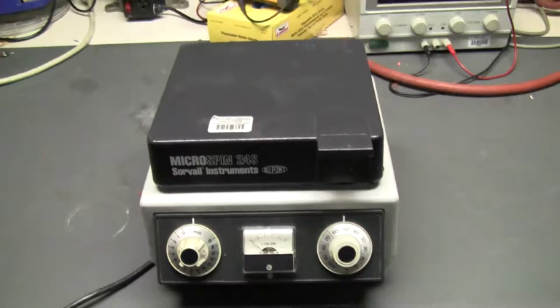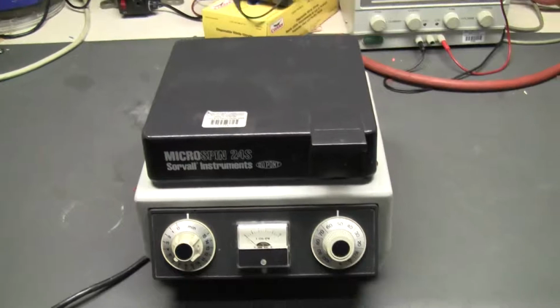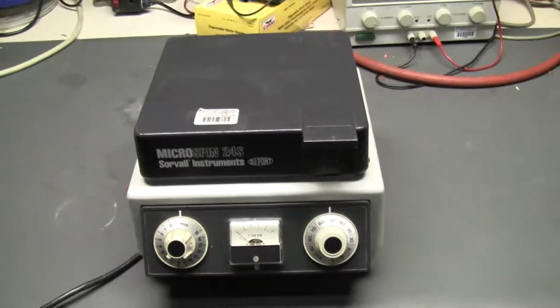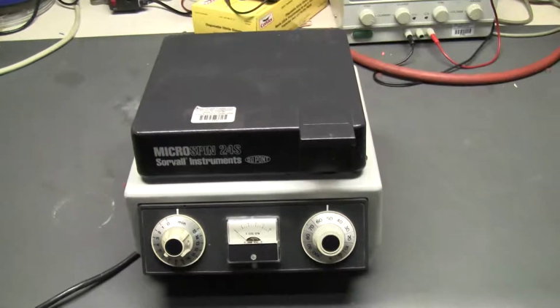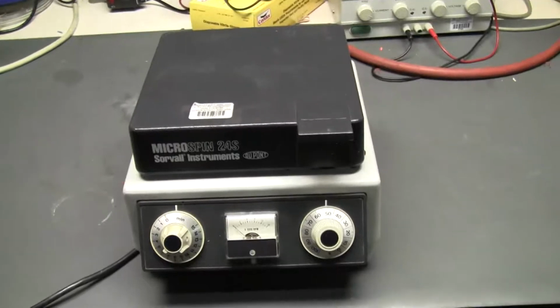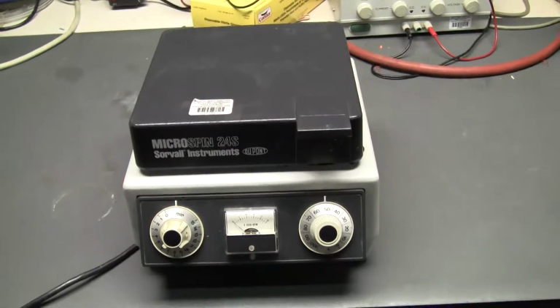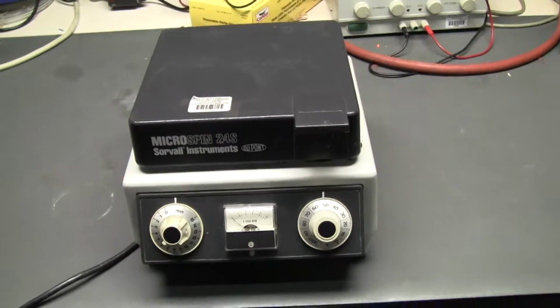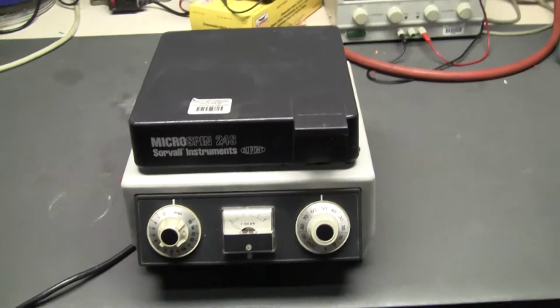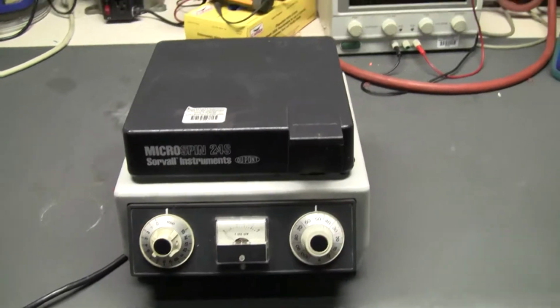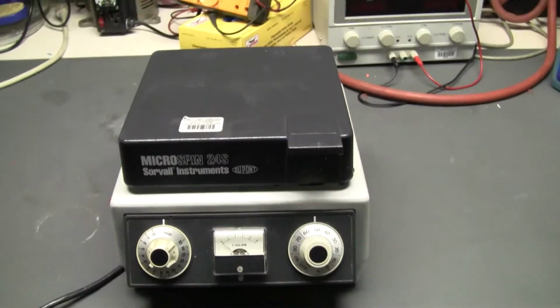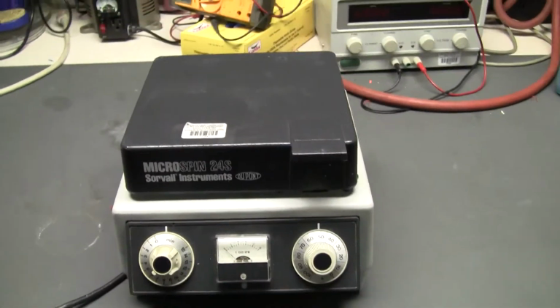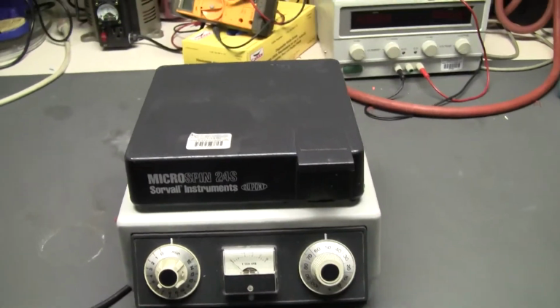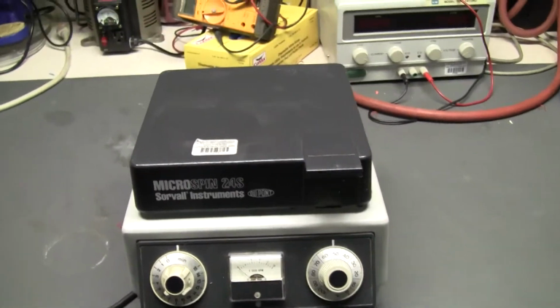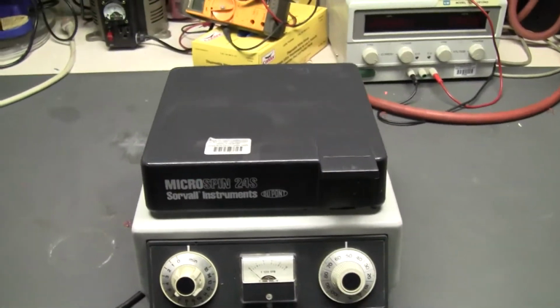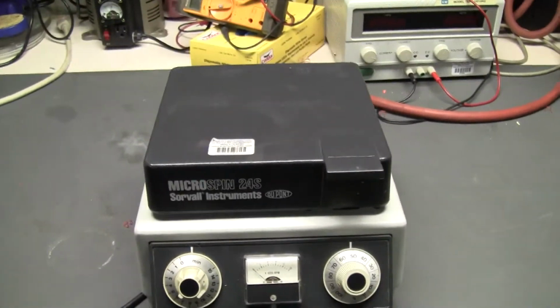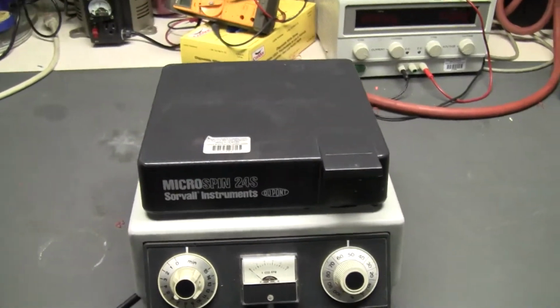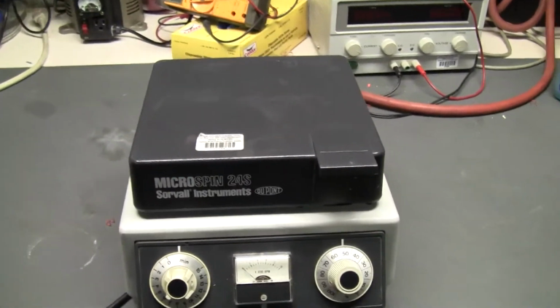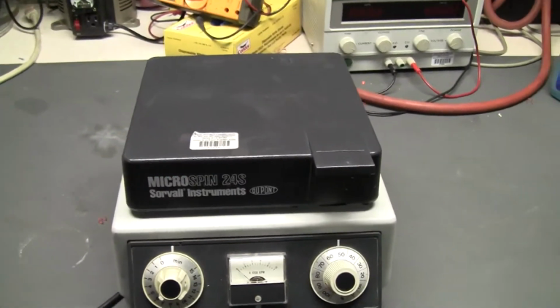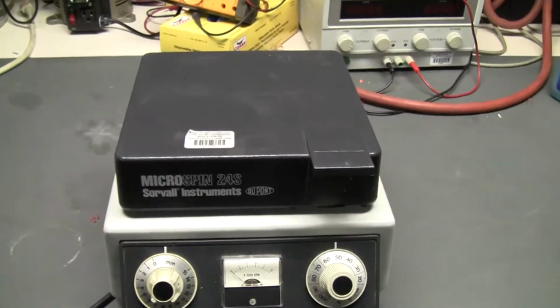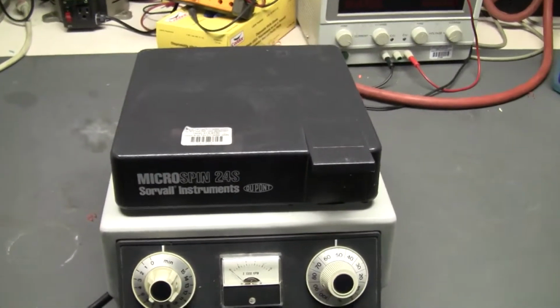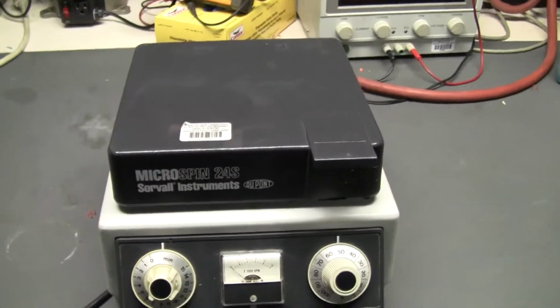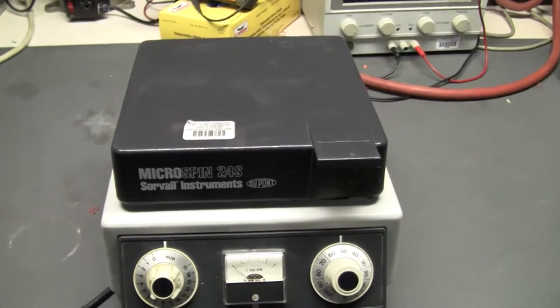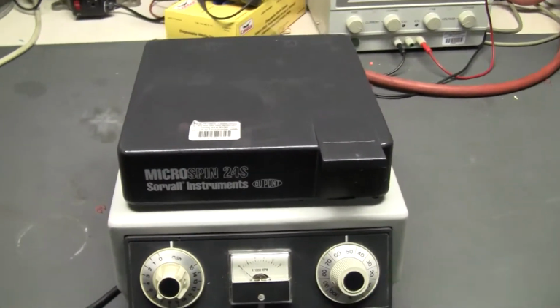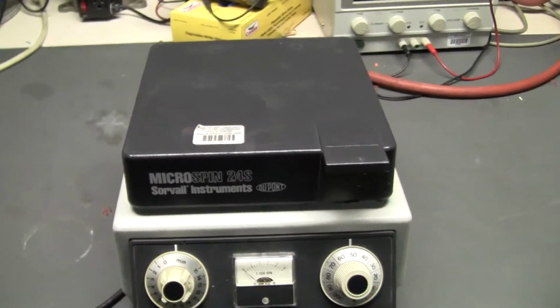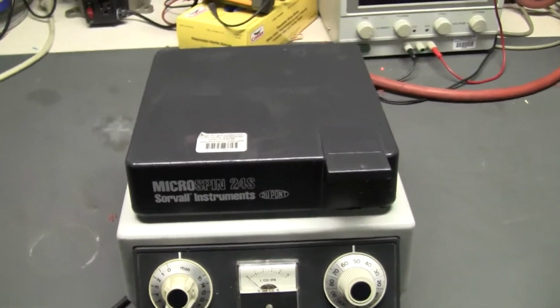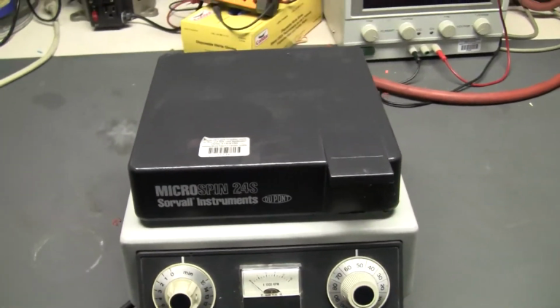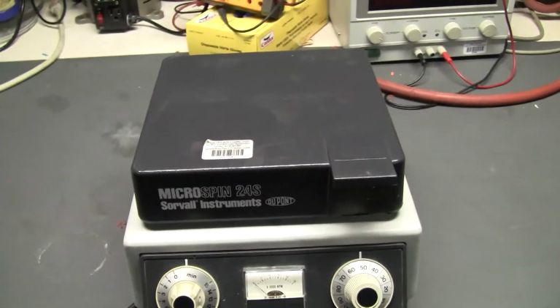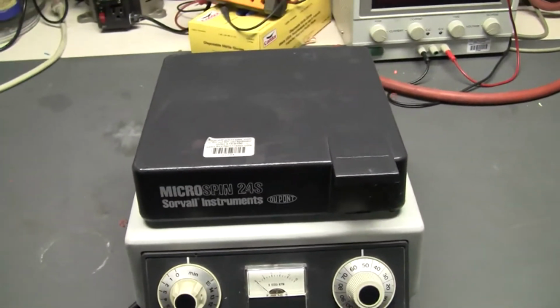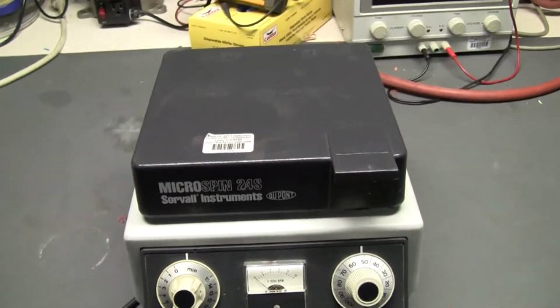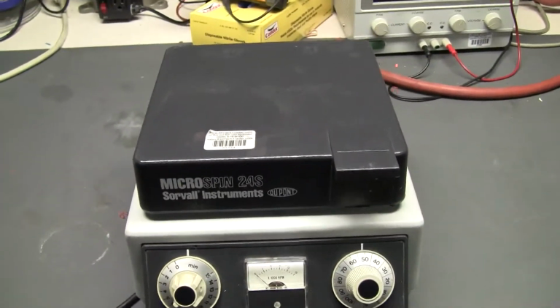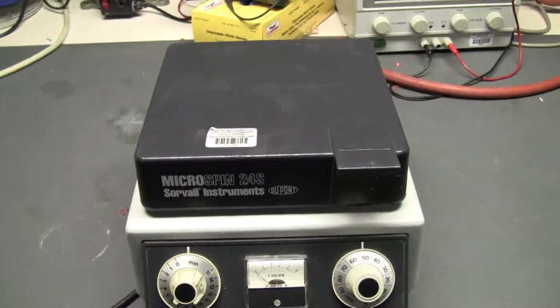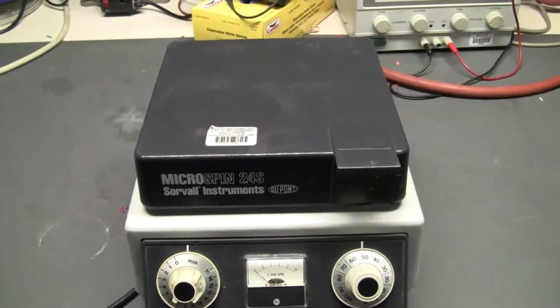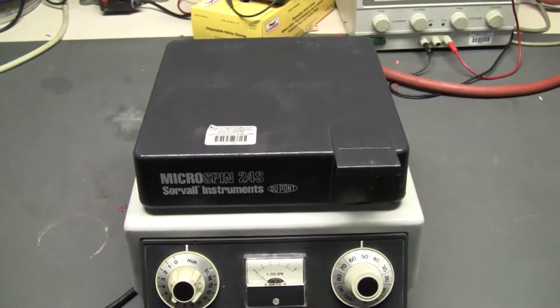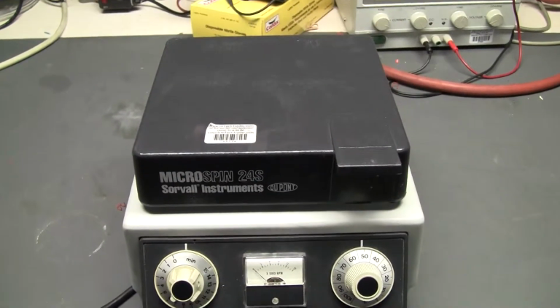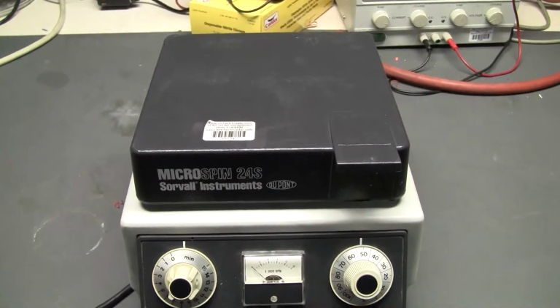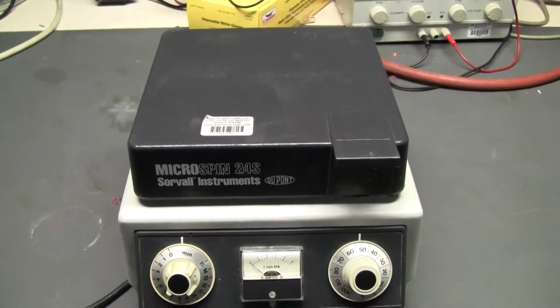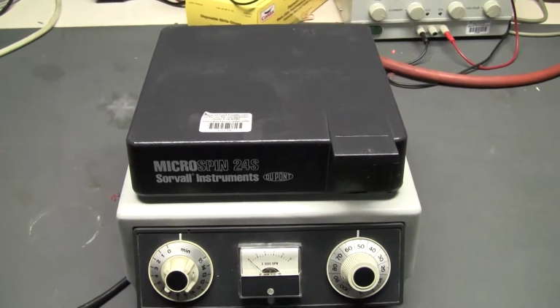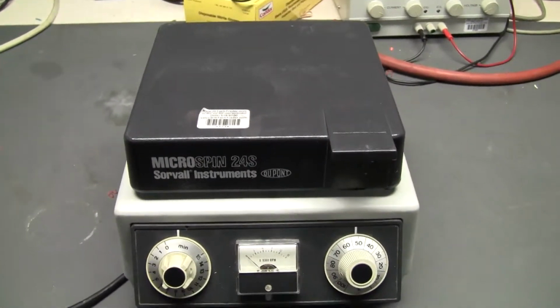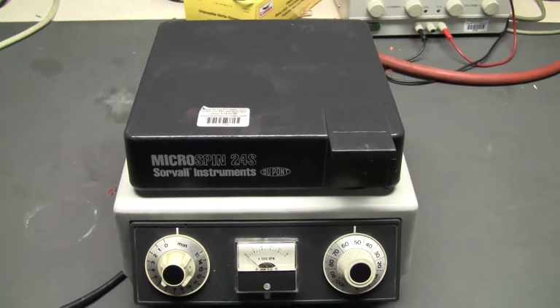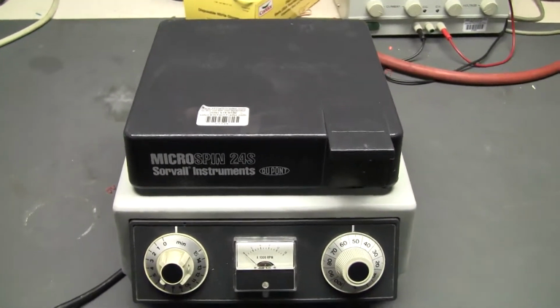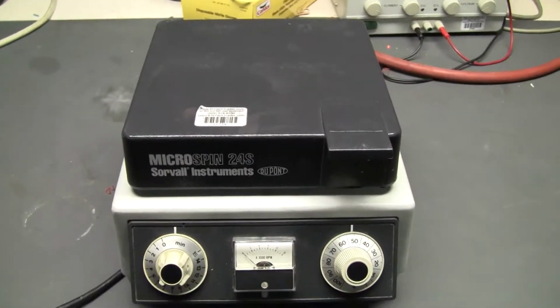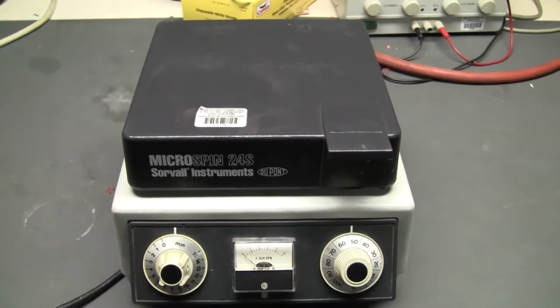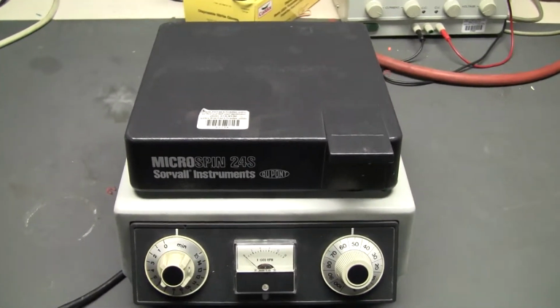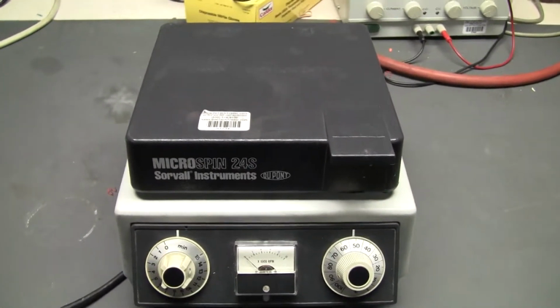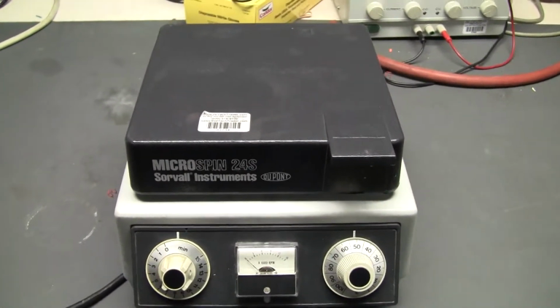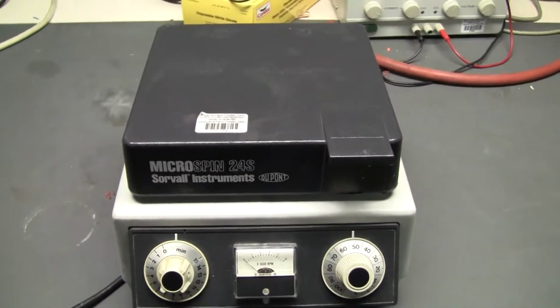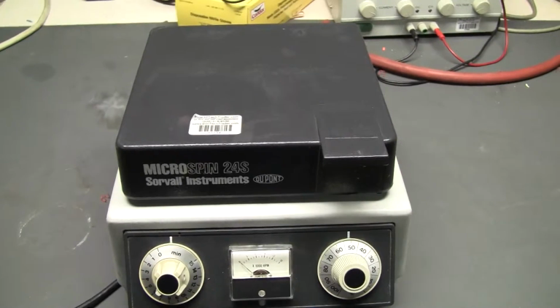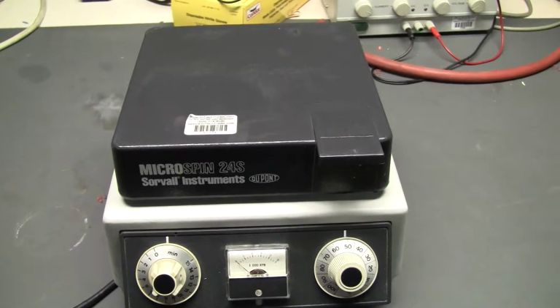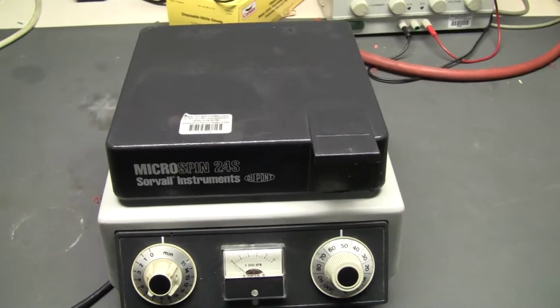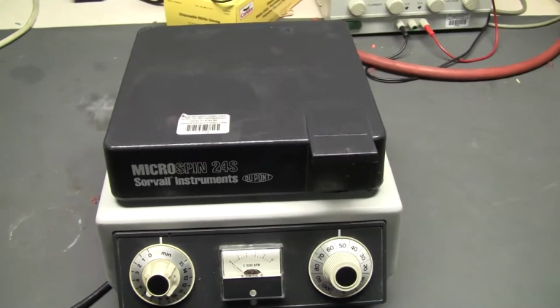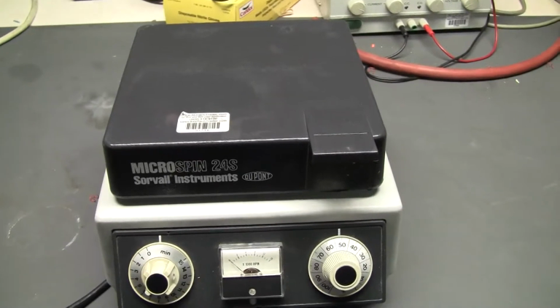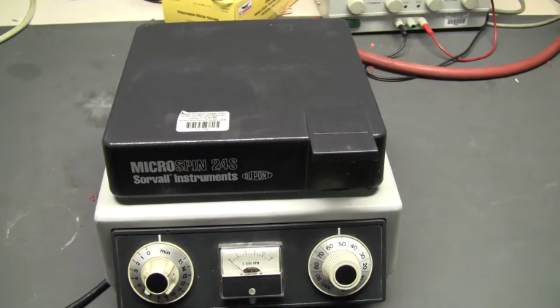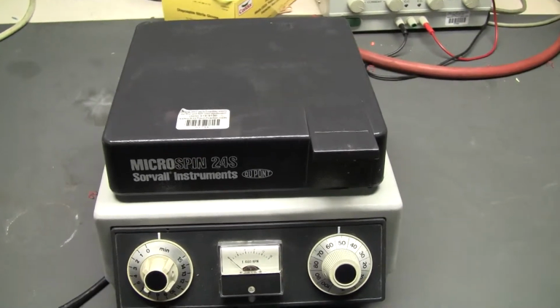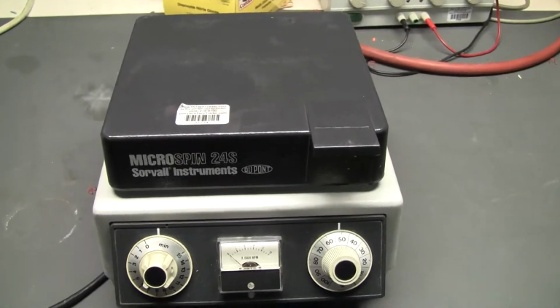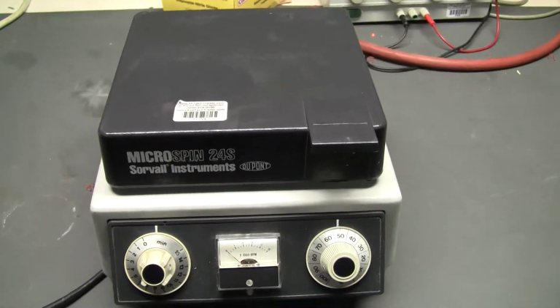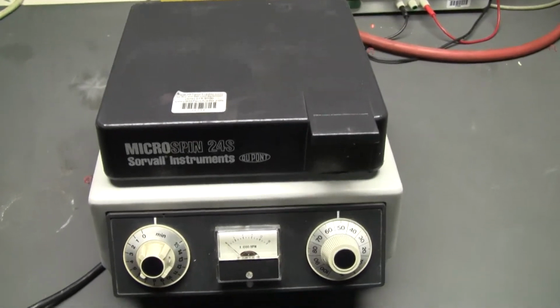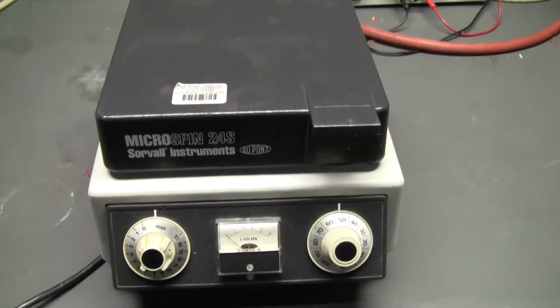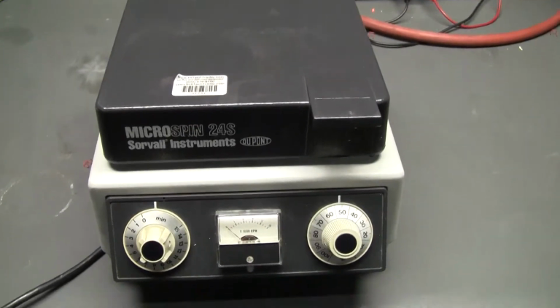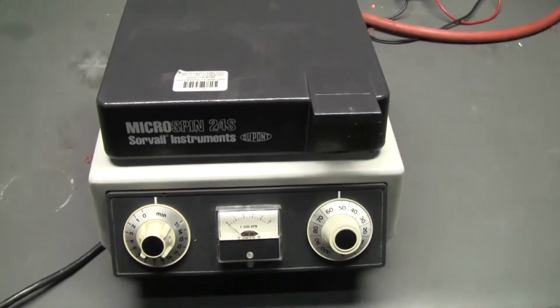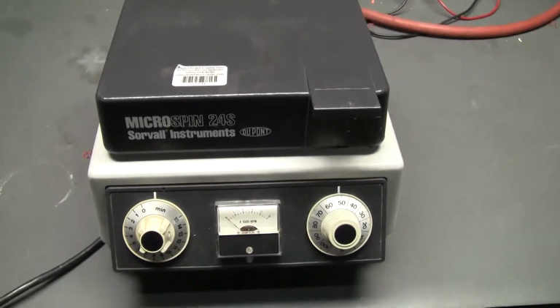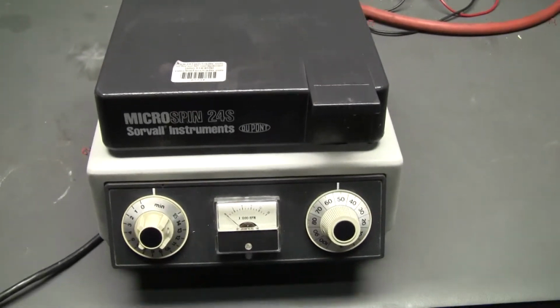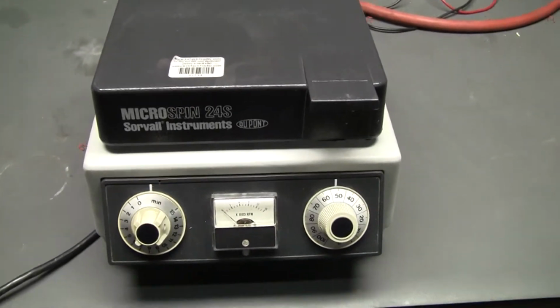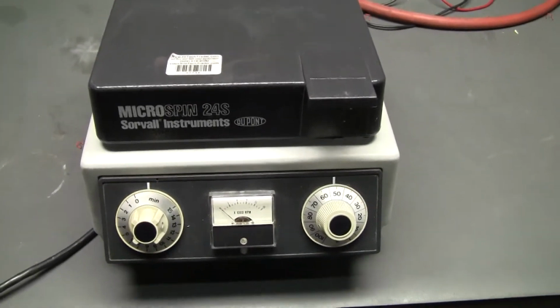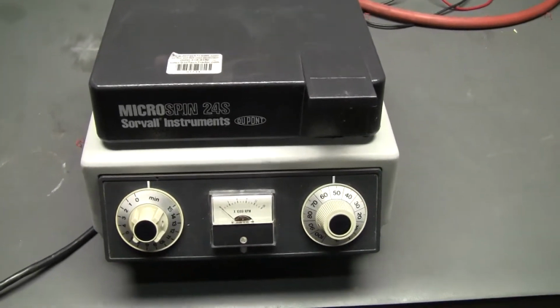Hi, this is Michael from Hitech Trader. Today we're looking at a Microspin 24S Swerval DuPont unit.